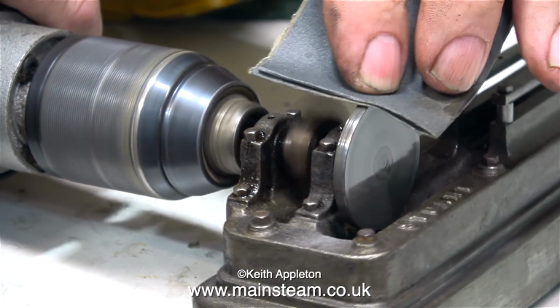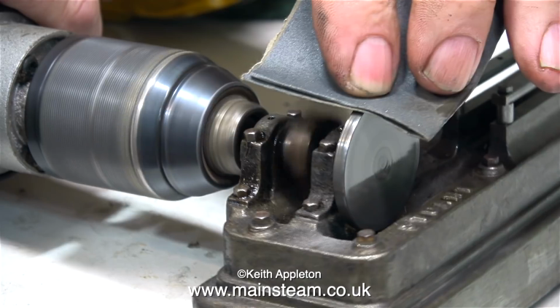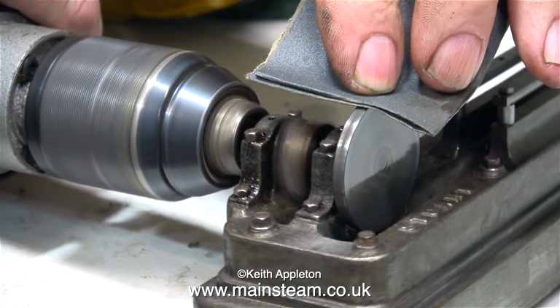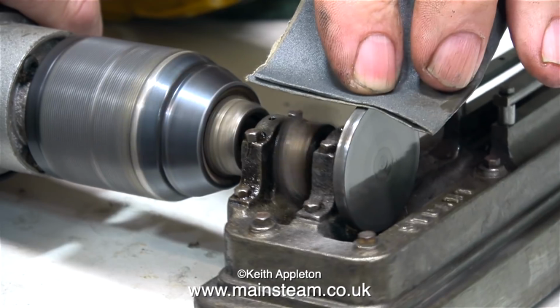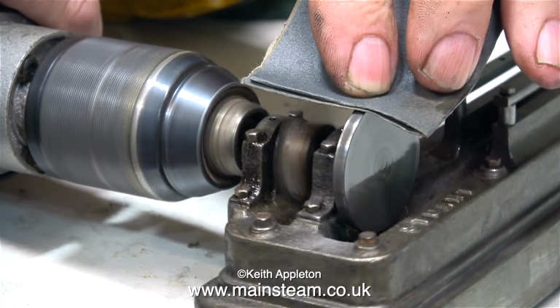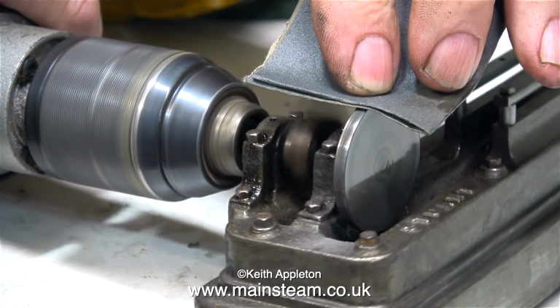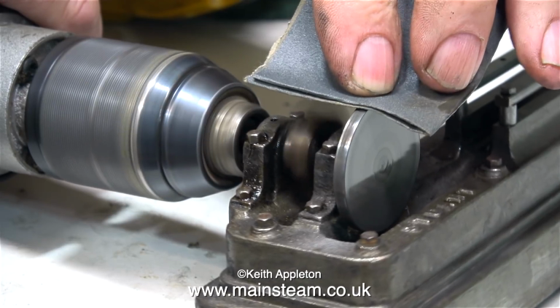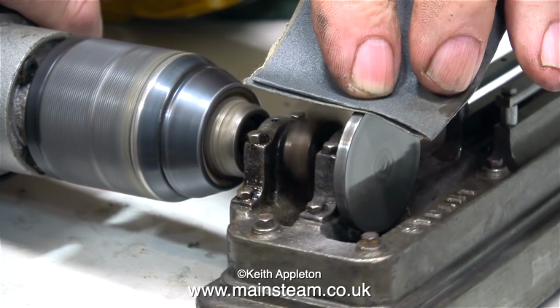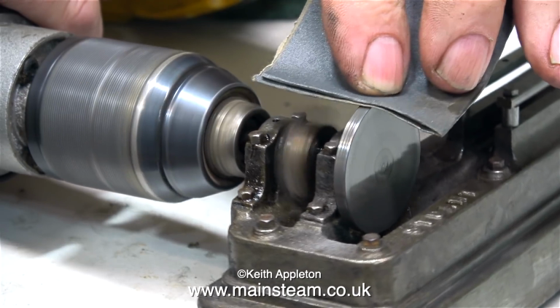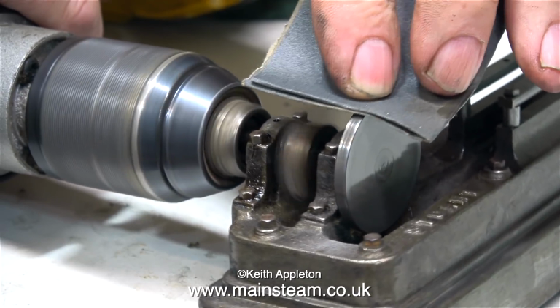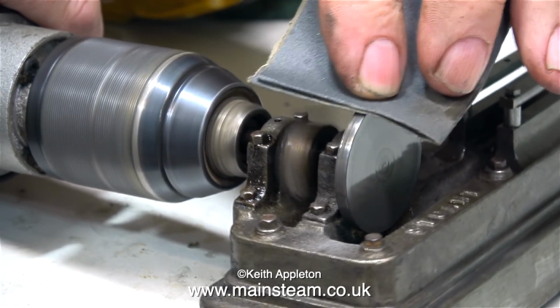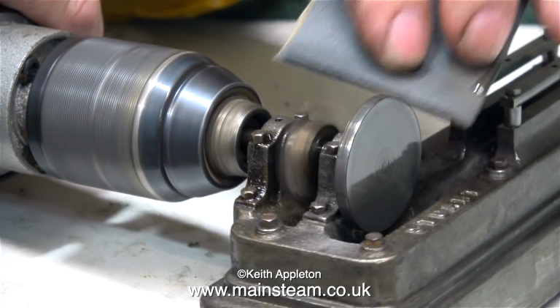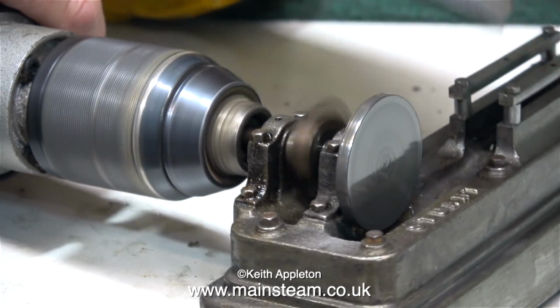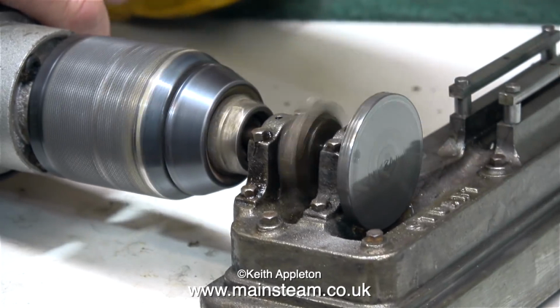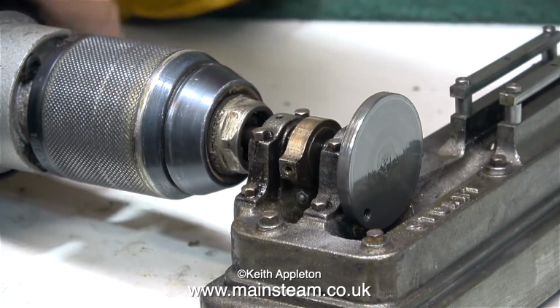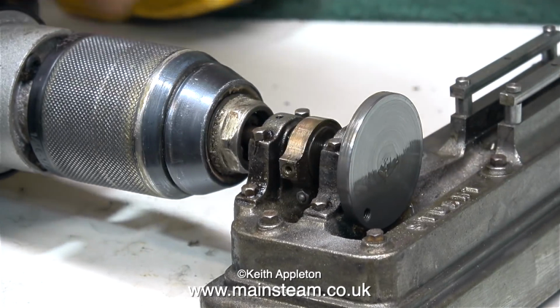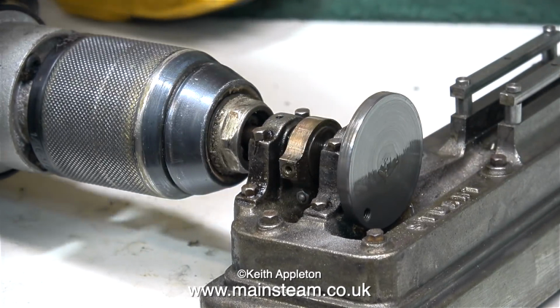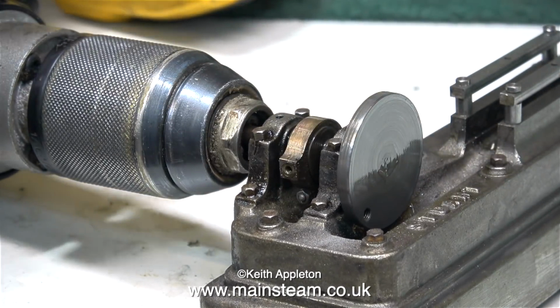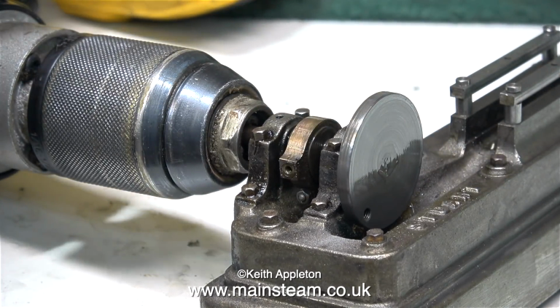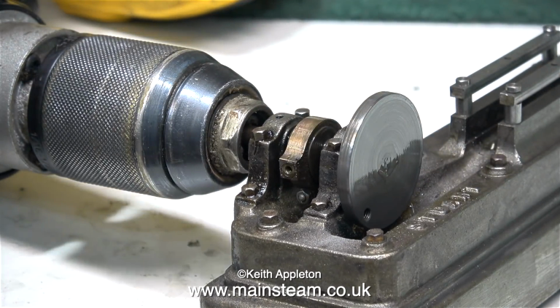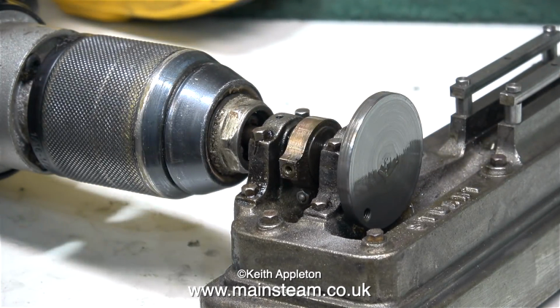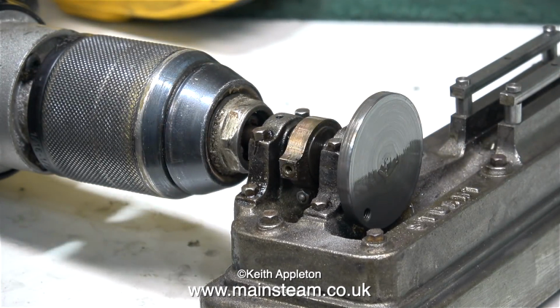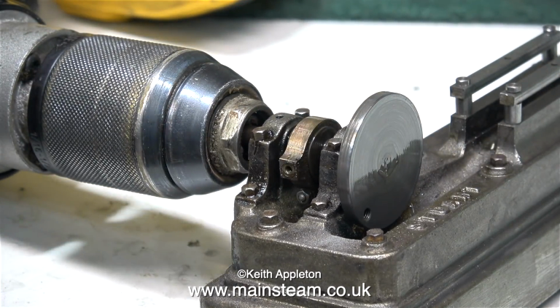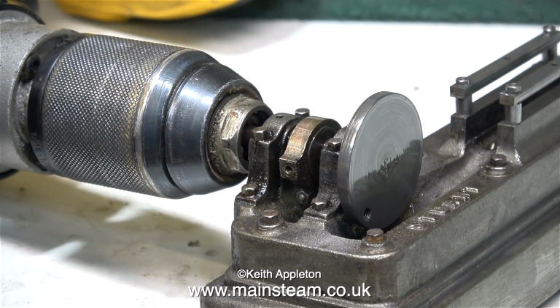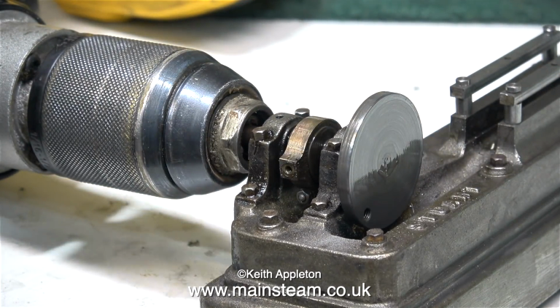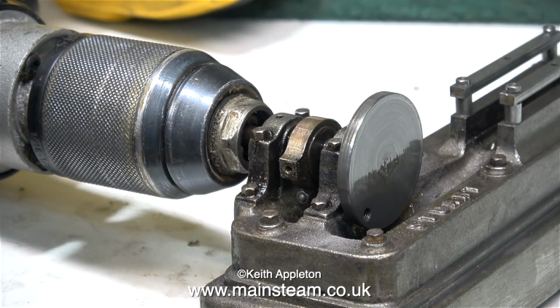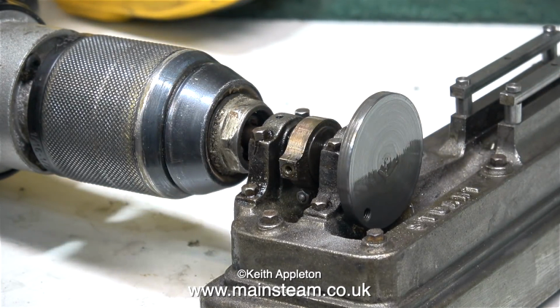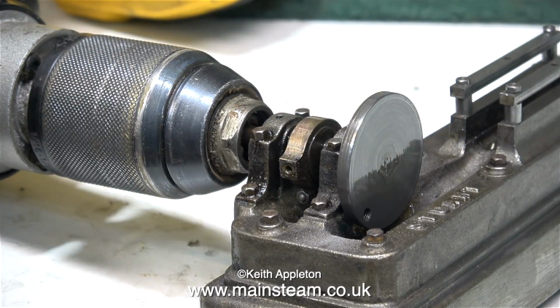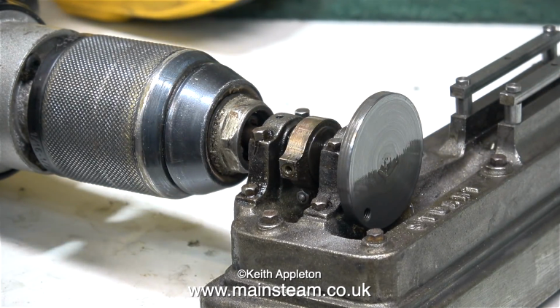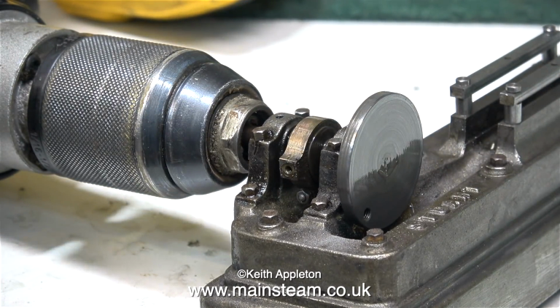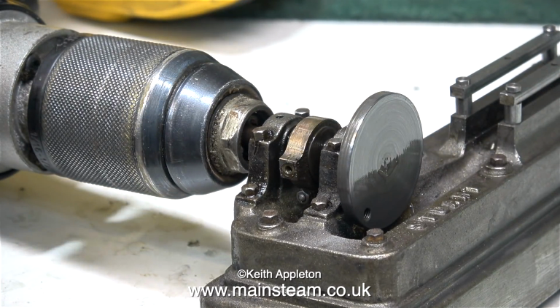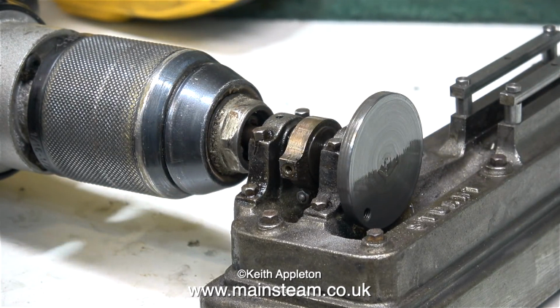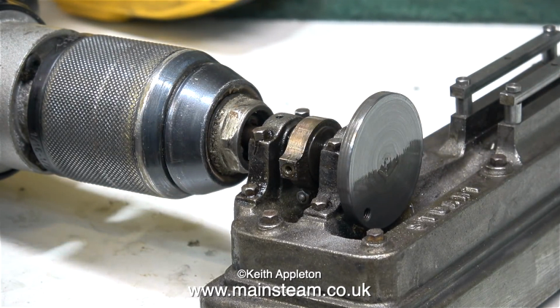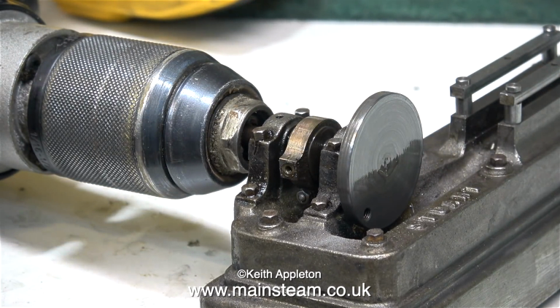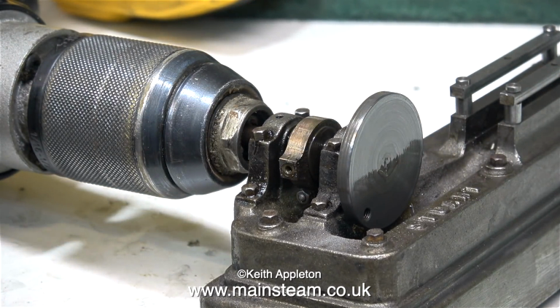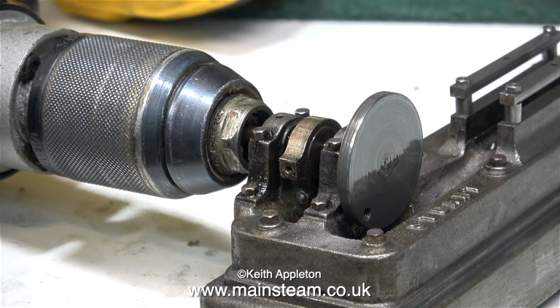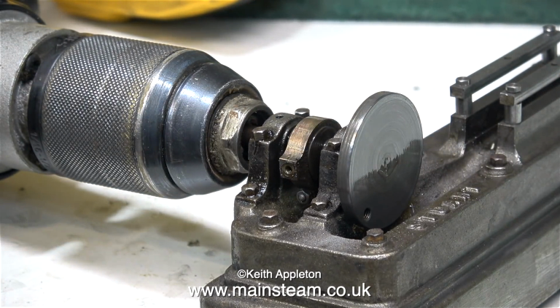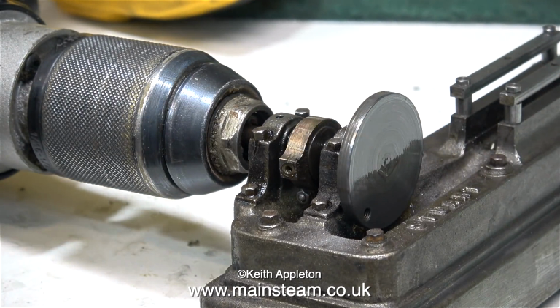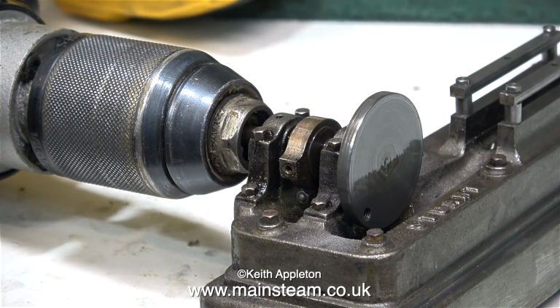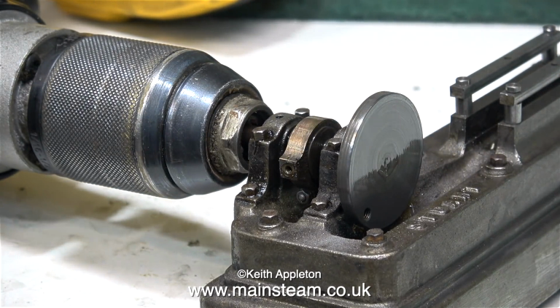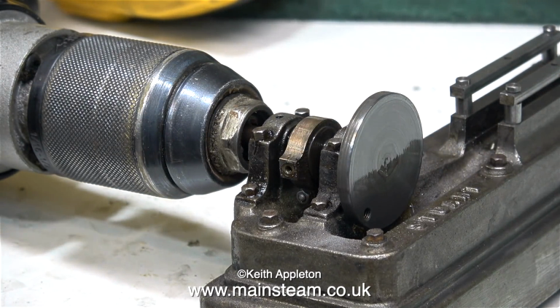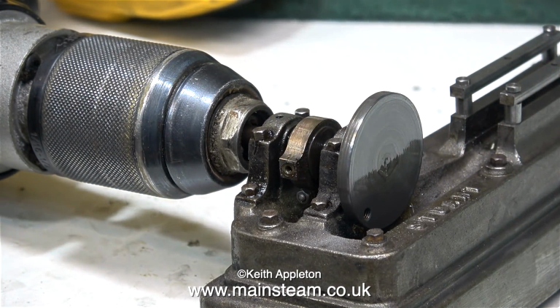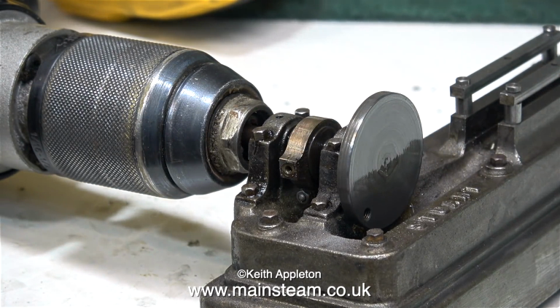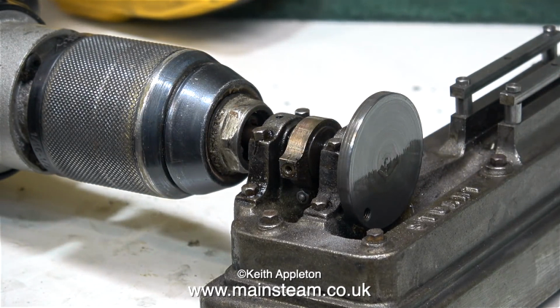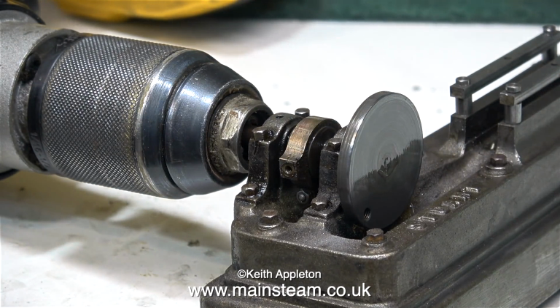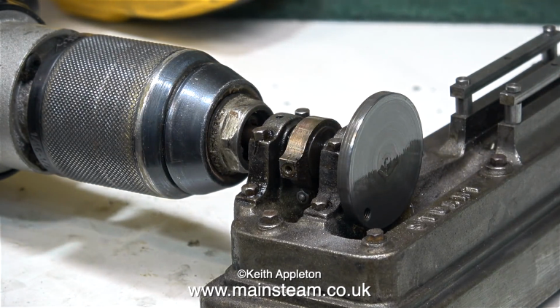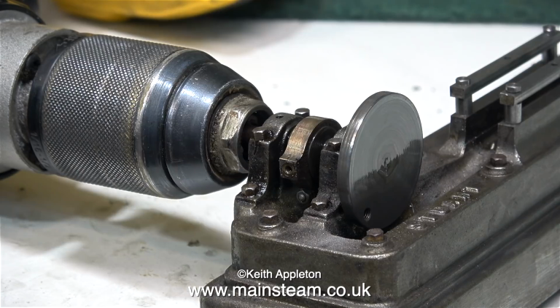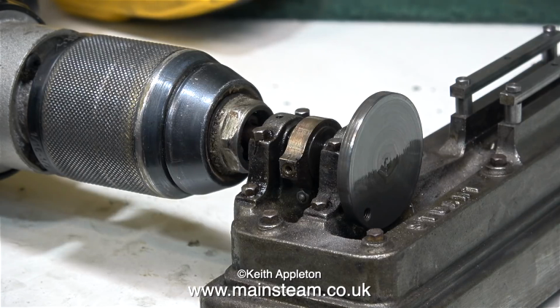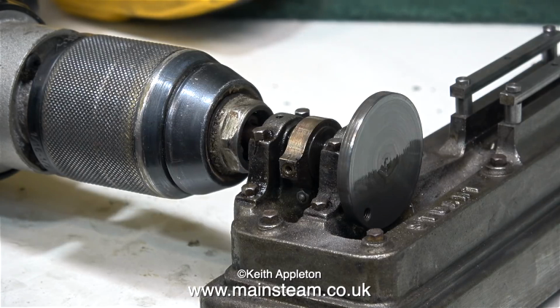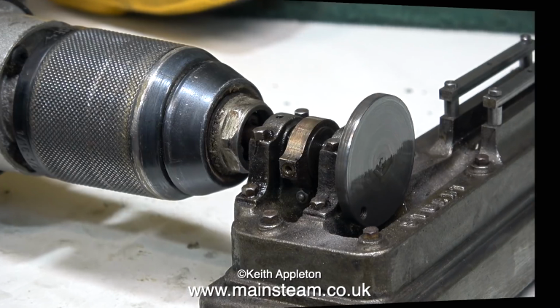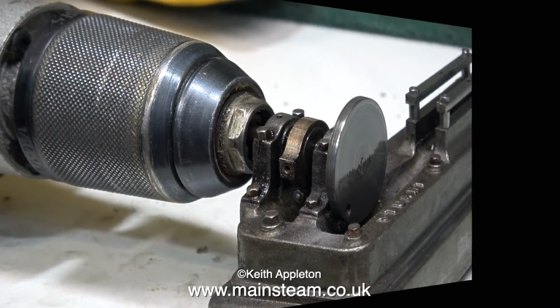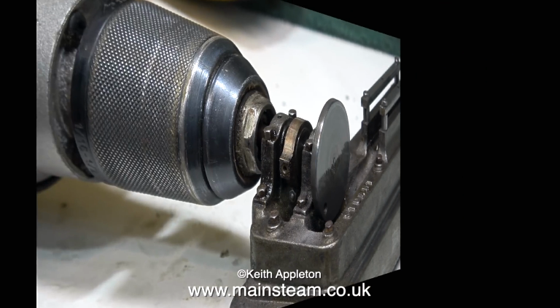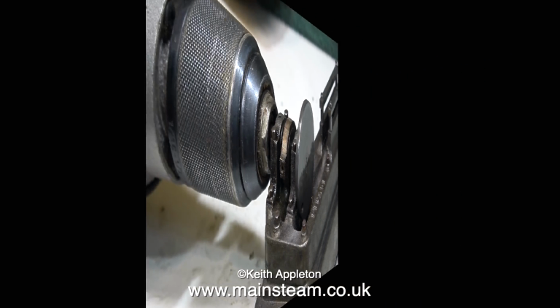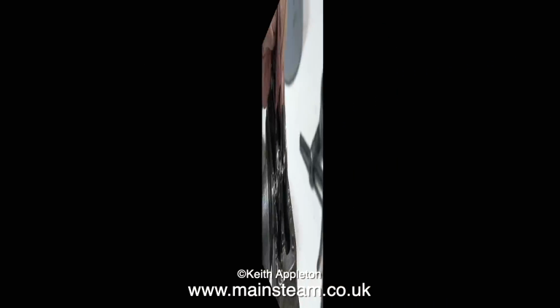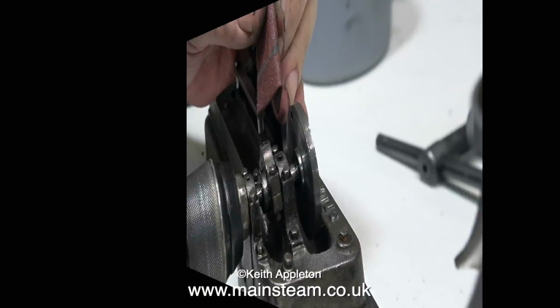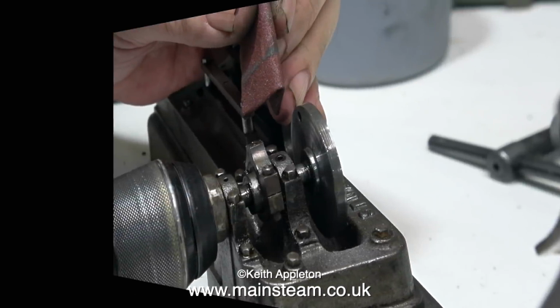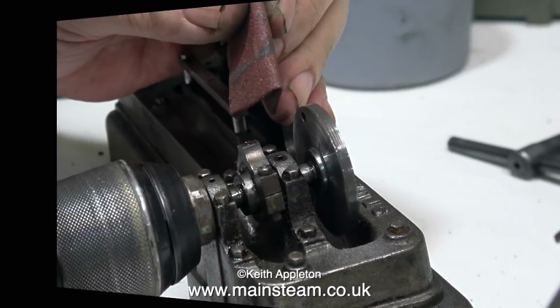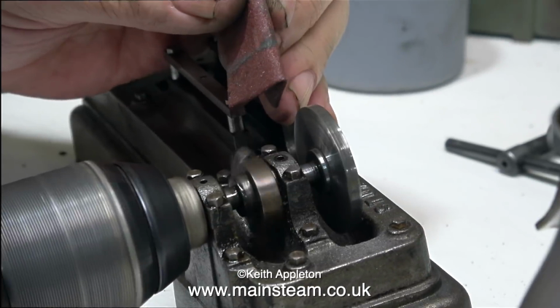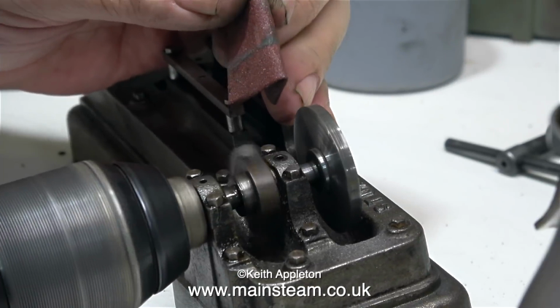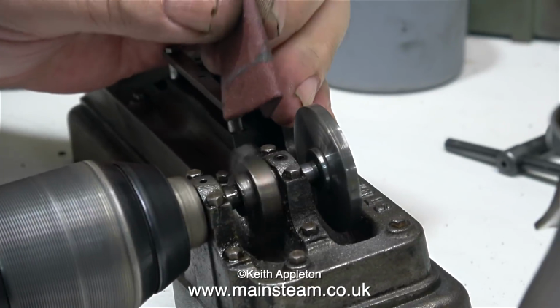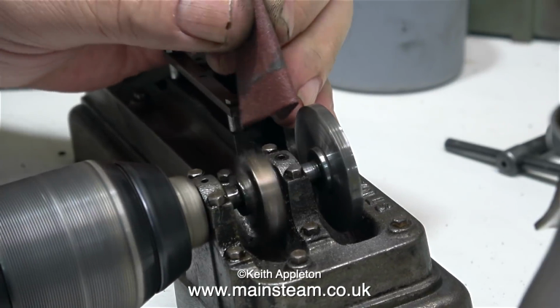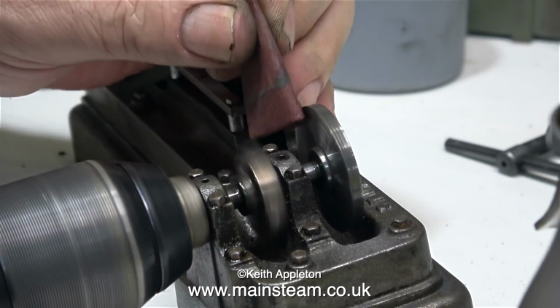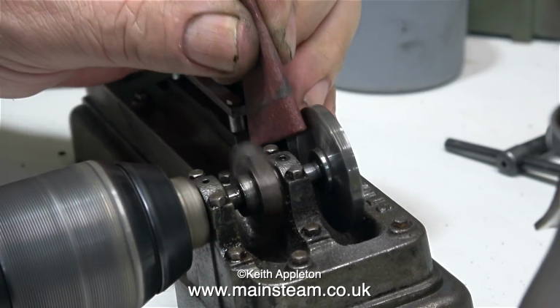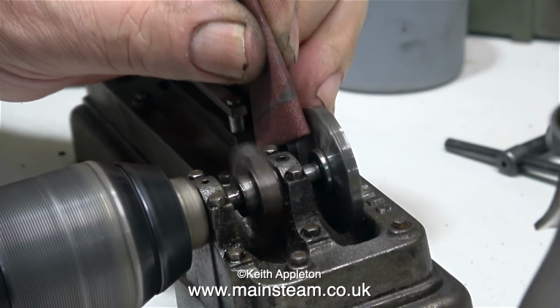In this clip I'm using some 400 grit wet-to-dry sandpaper with some oil to get a good finish on the front part of the crank web.